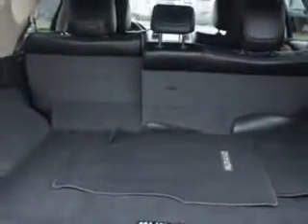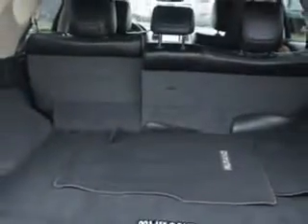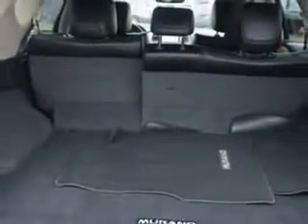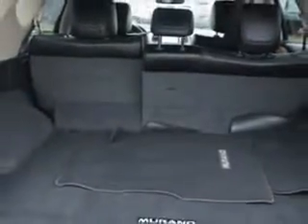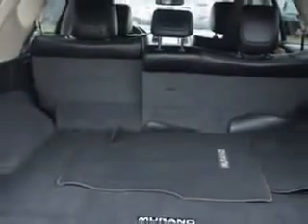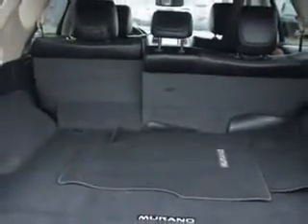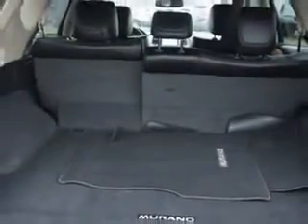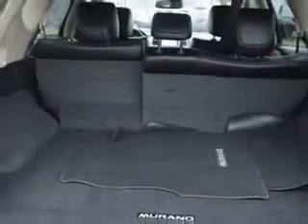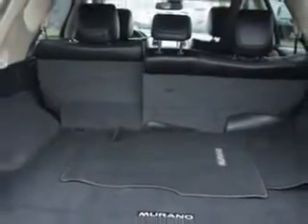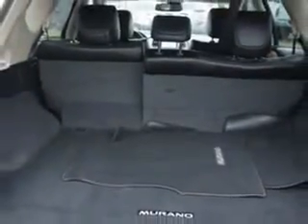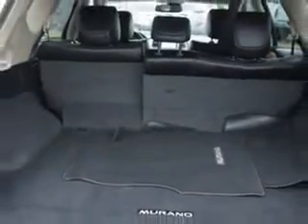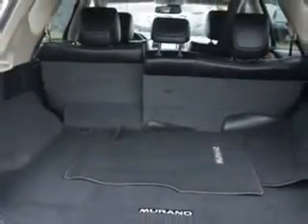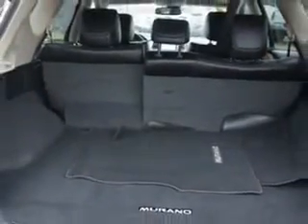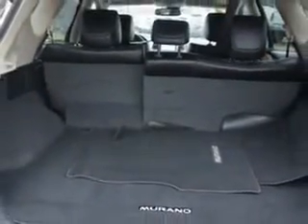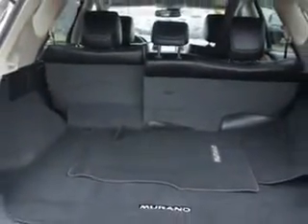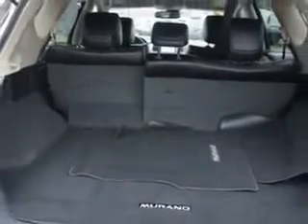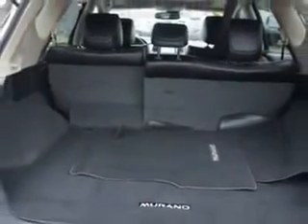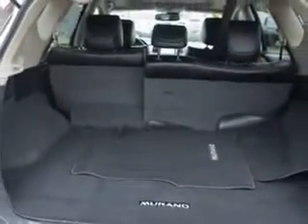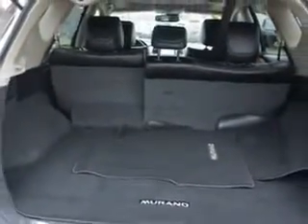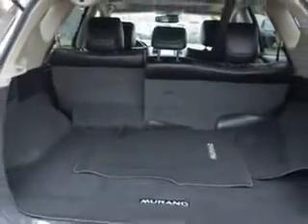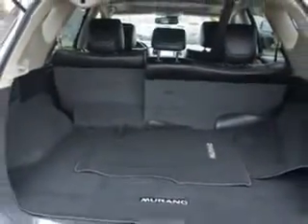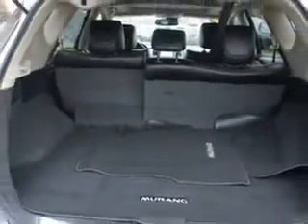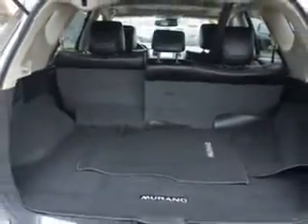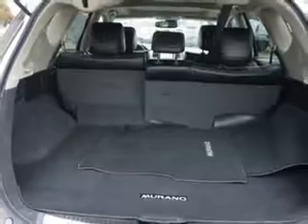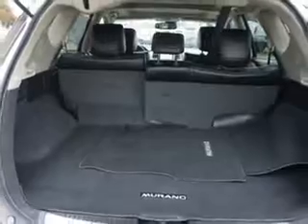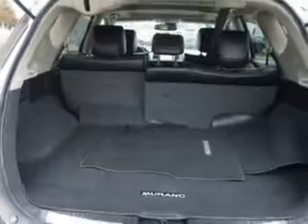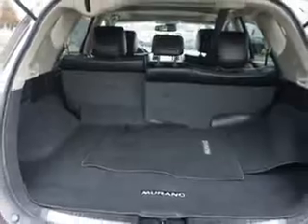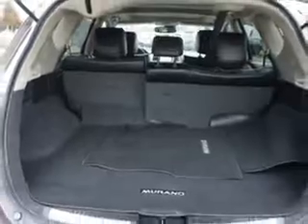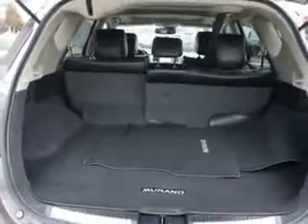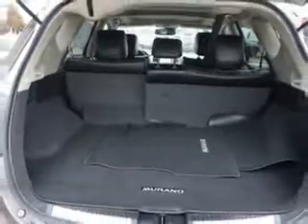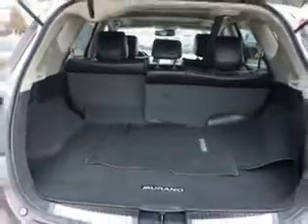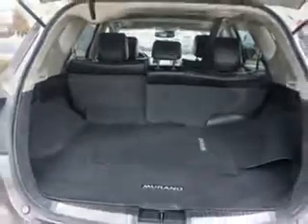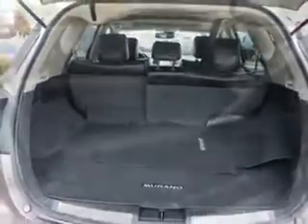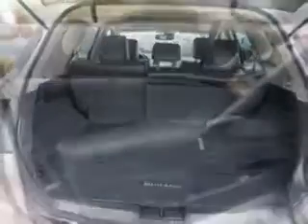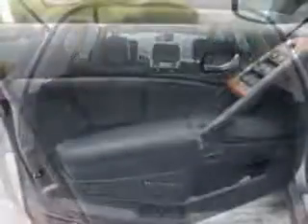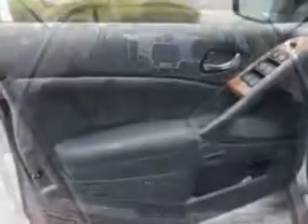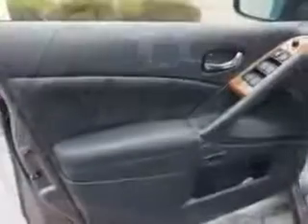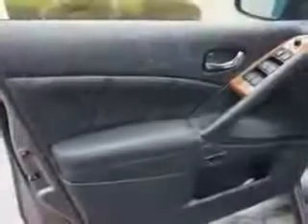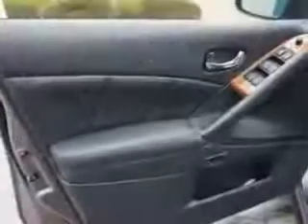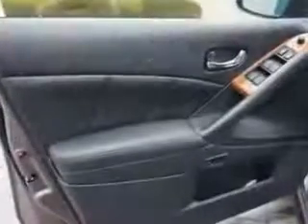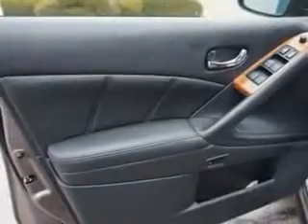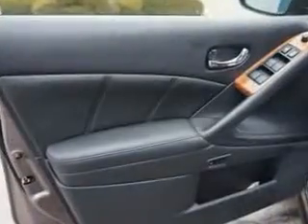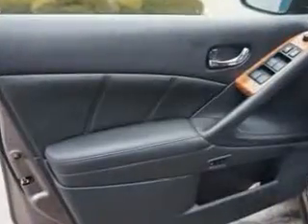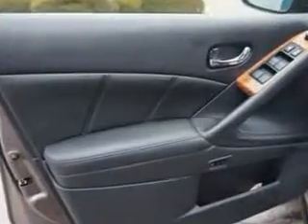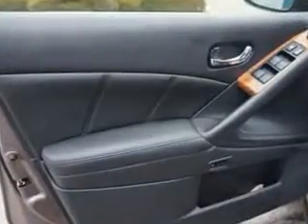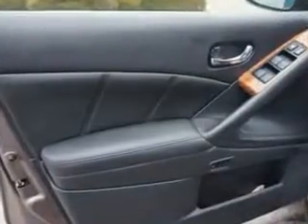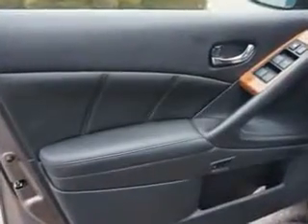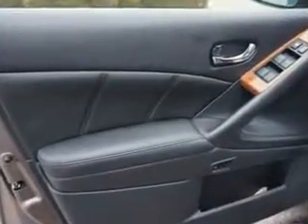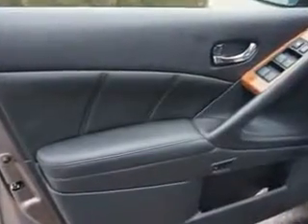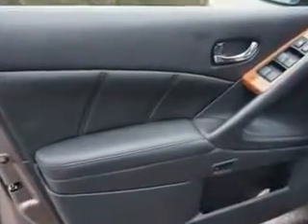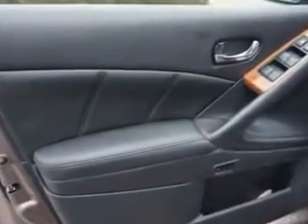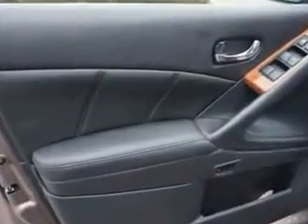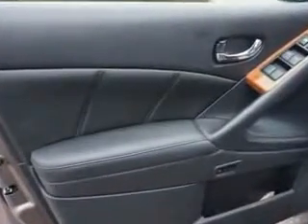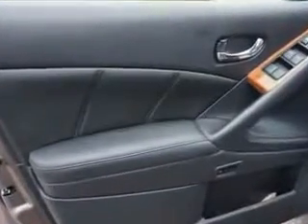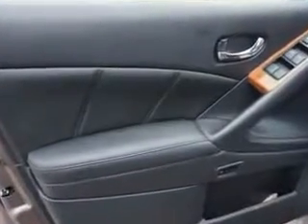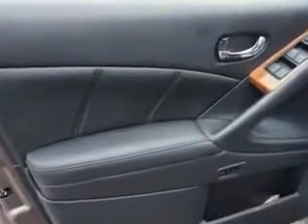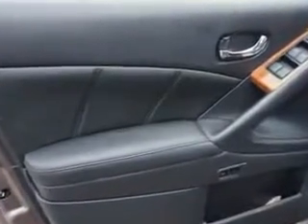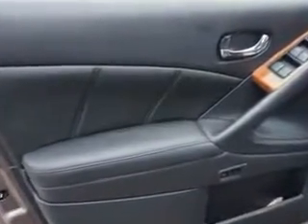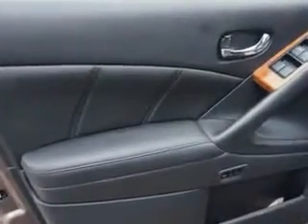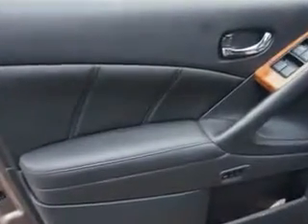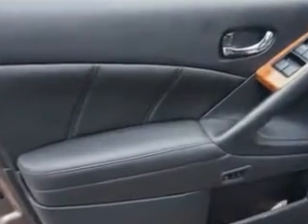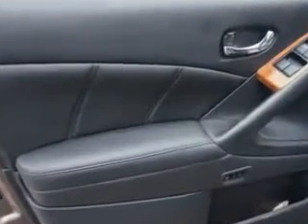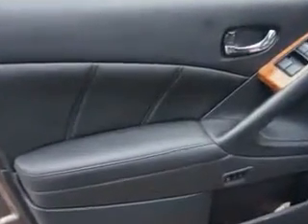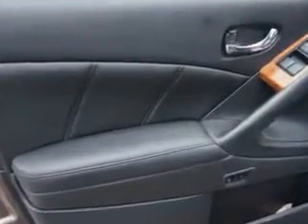Enjoy the drive and have peace of mind in this 2012 Nissan Murano. See us at Edison Nissan today.